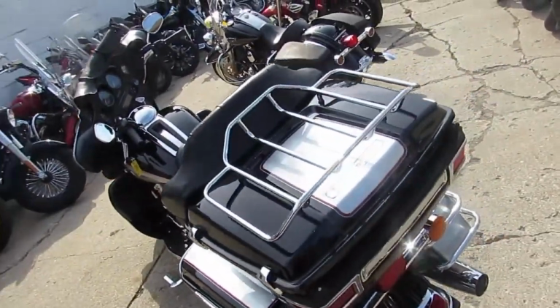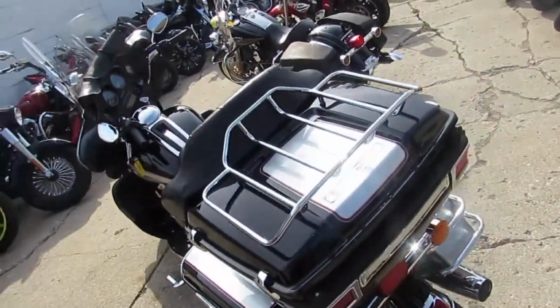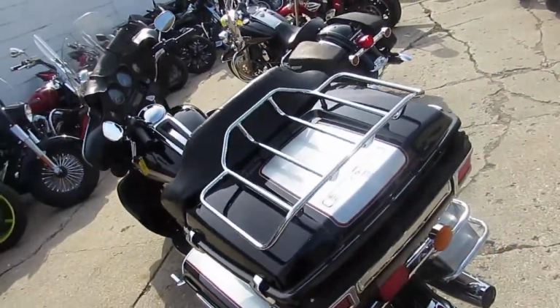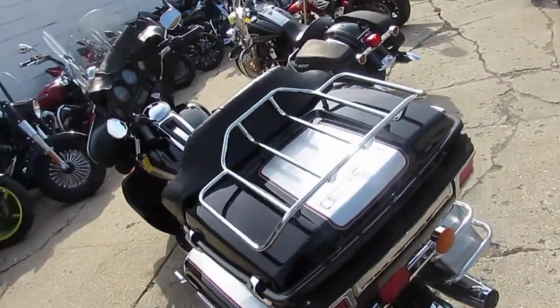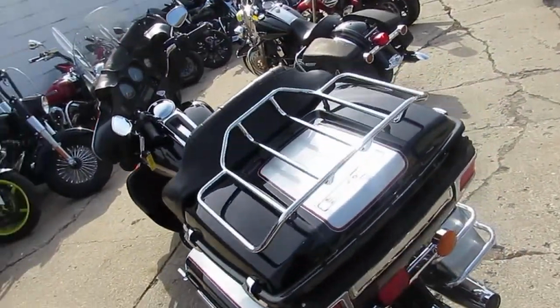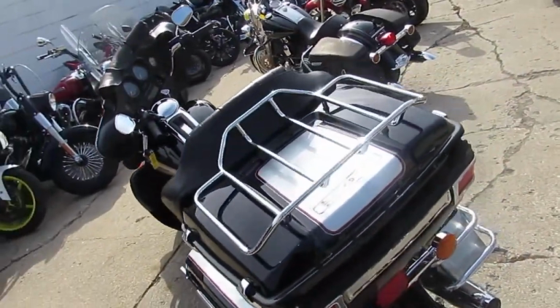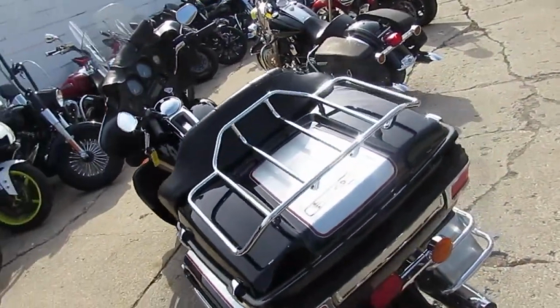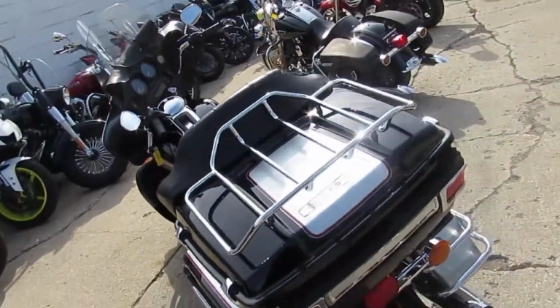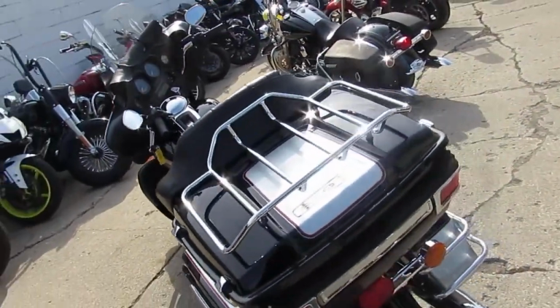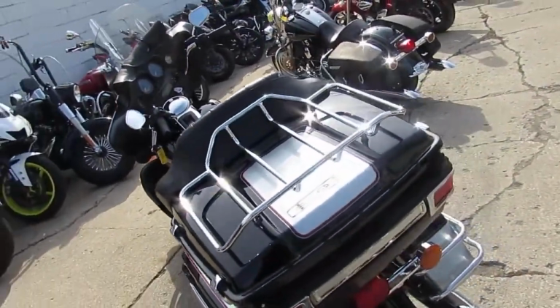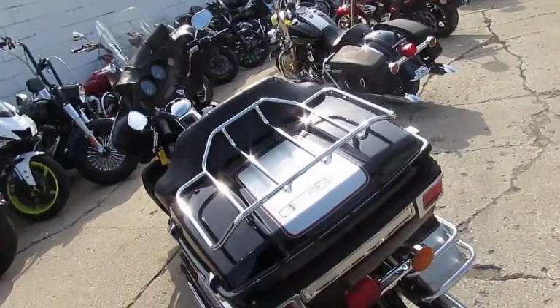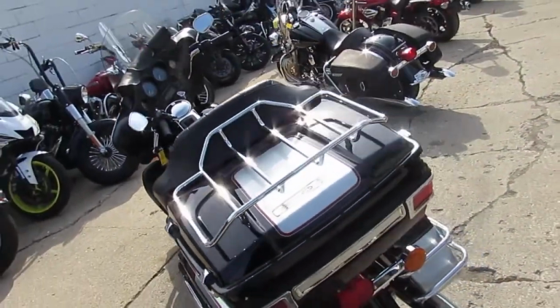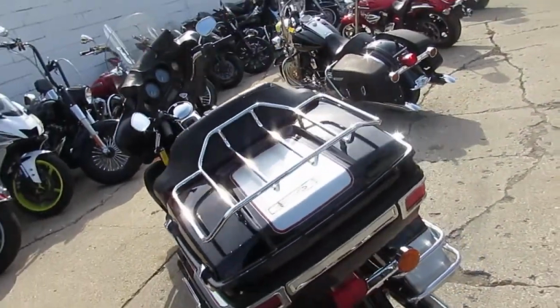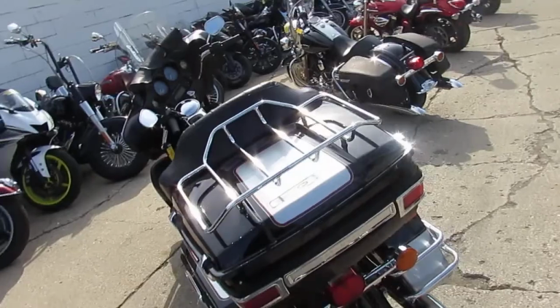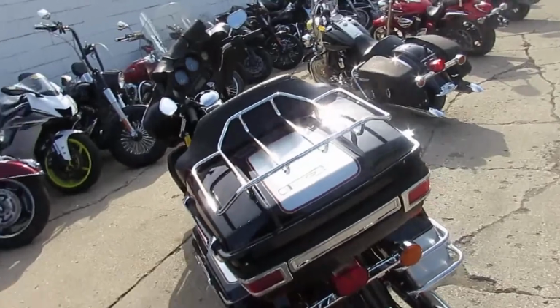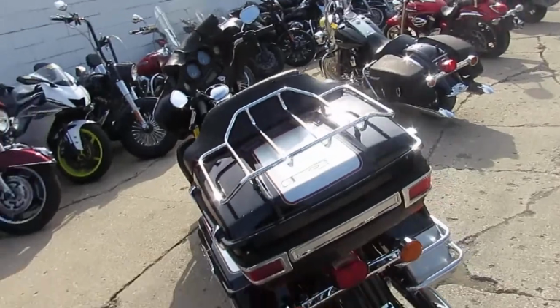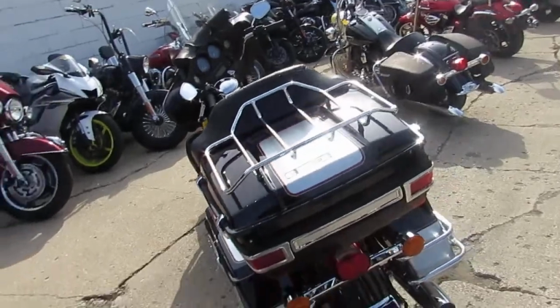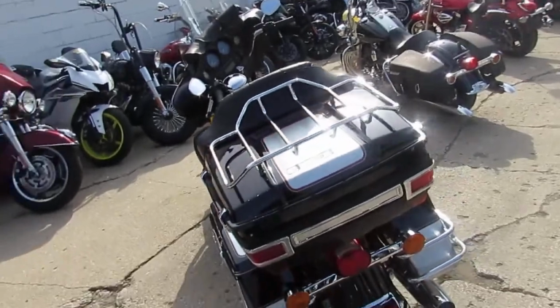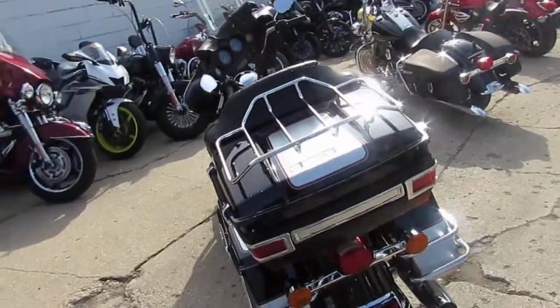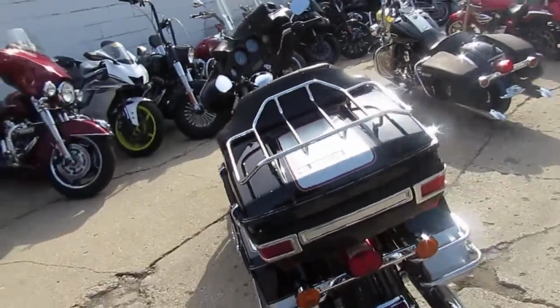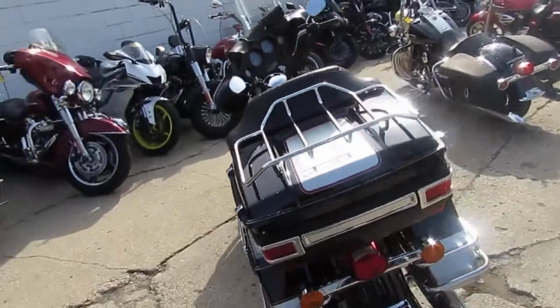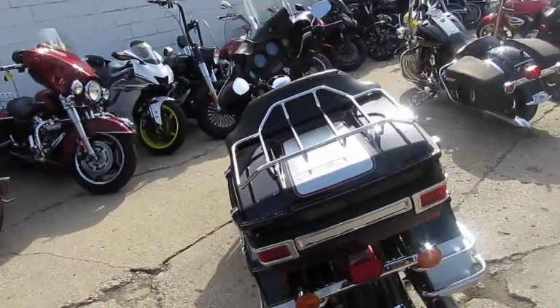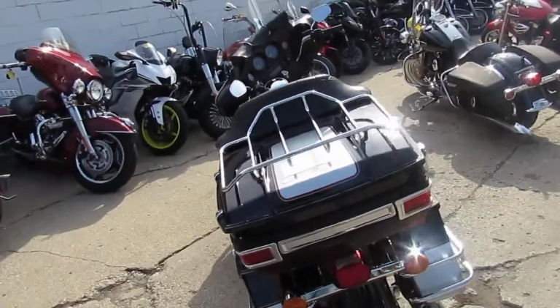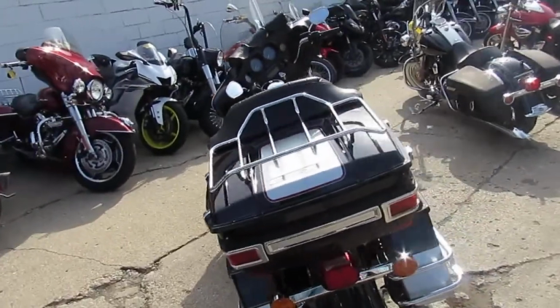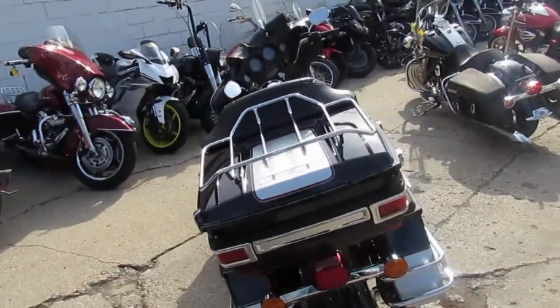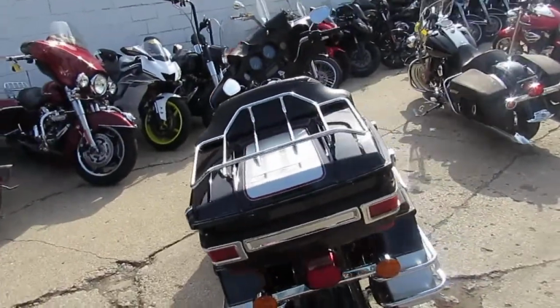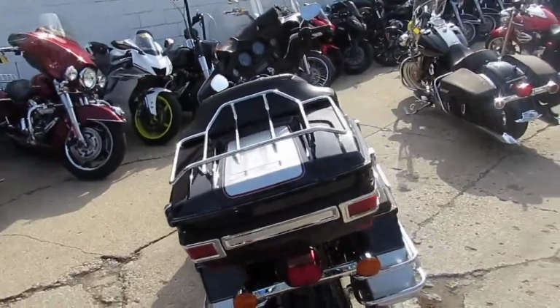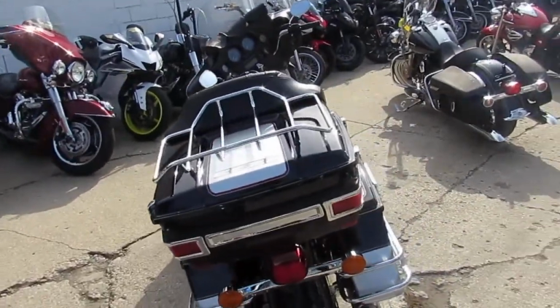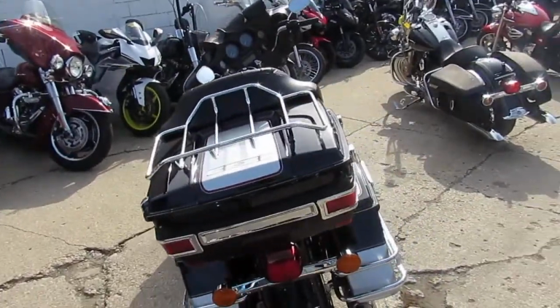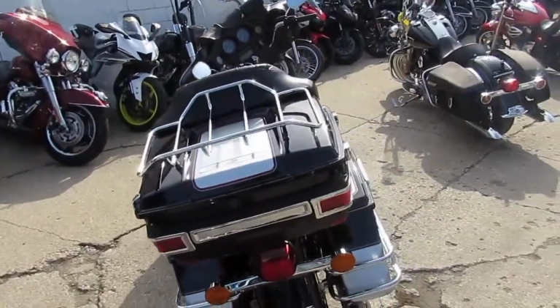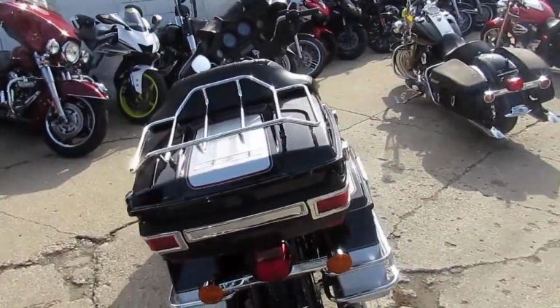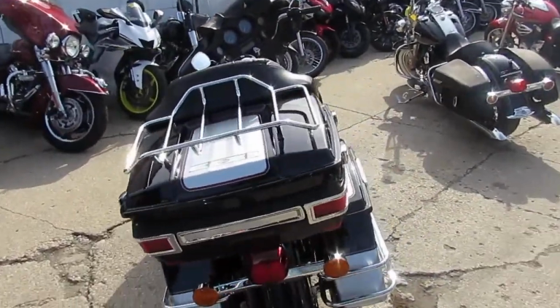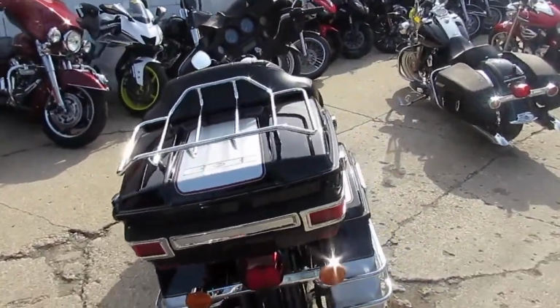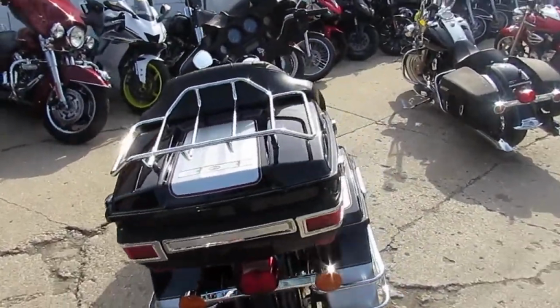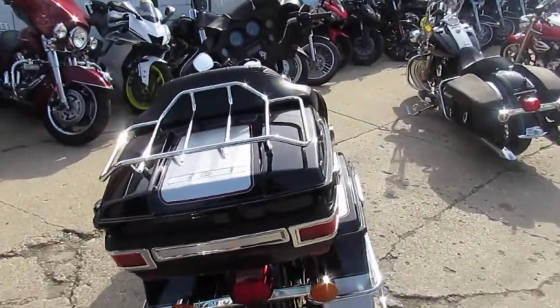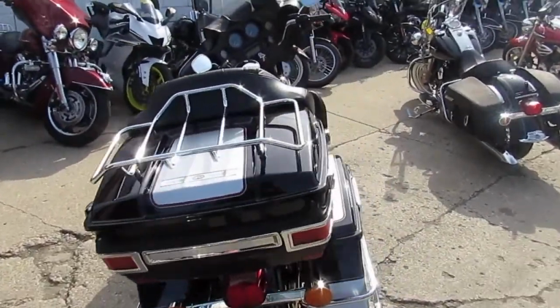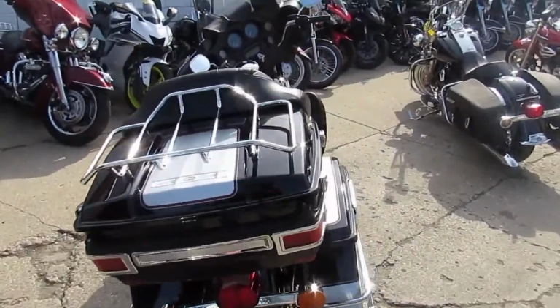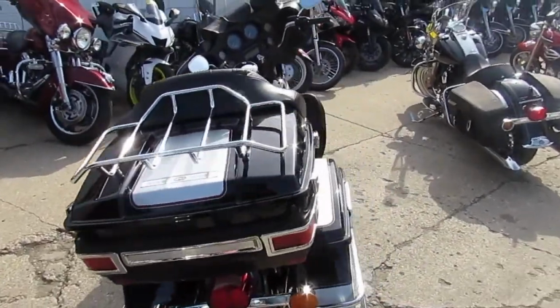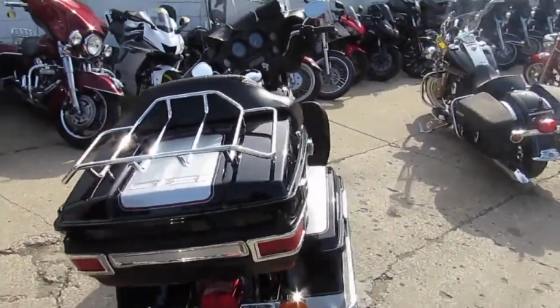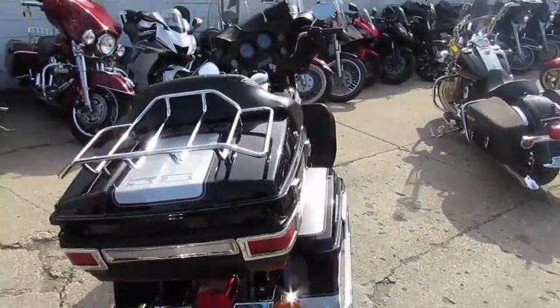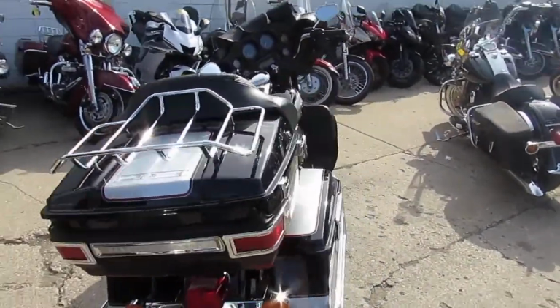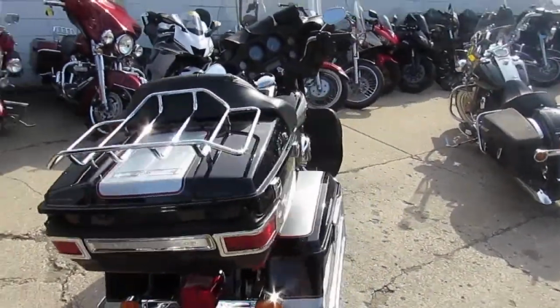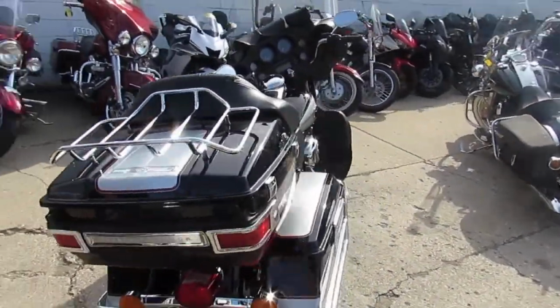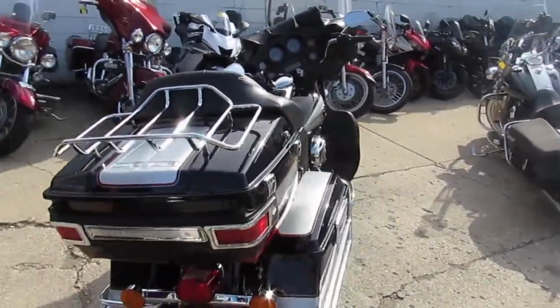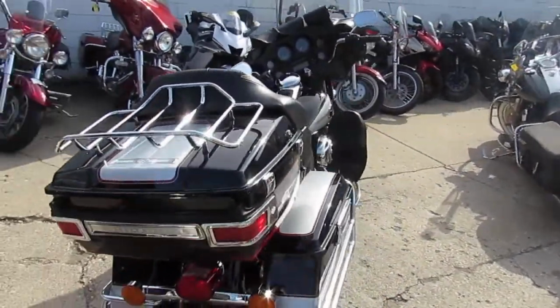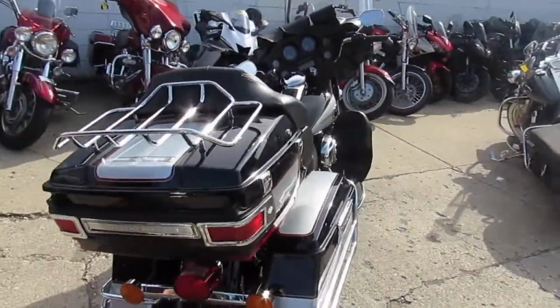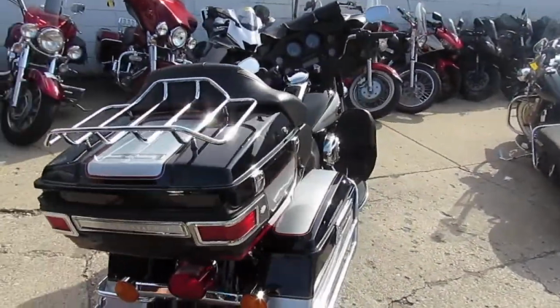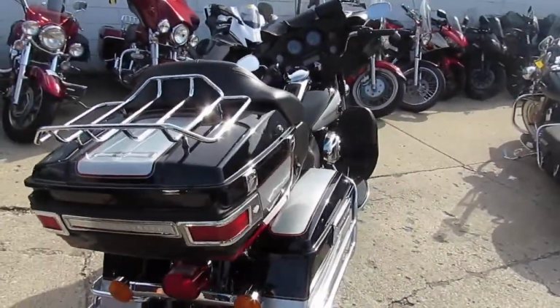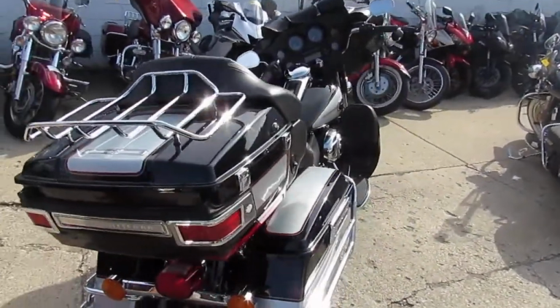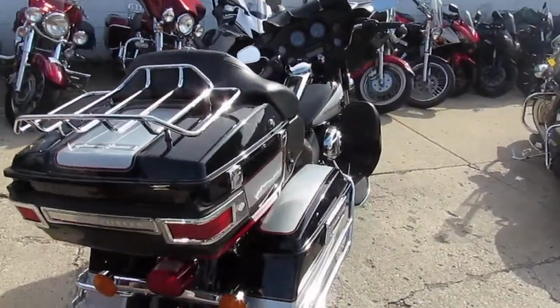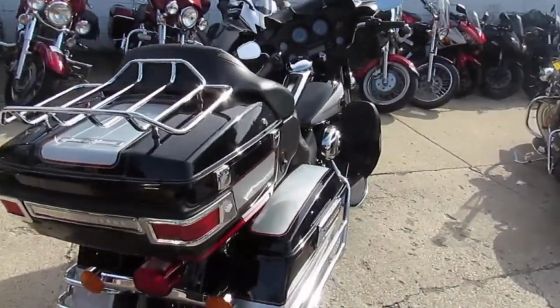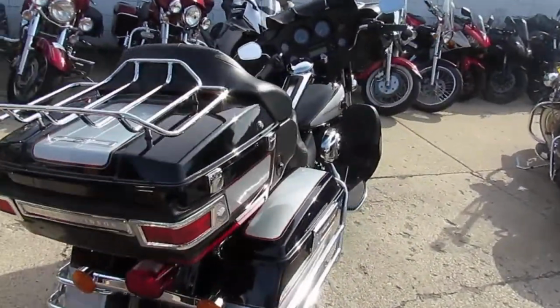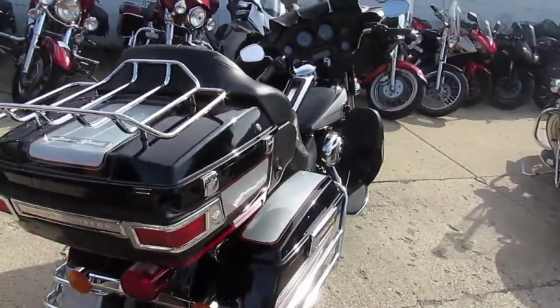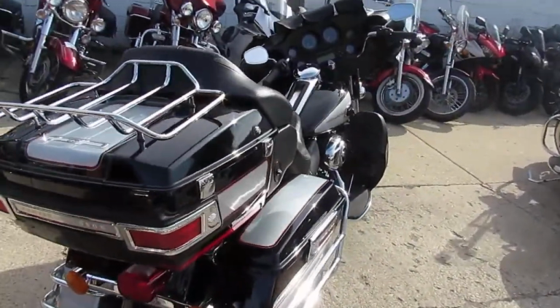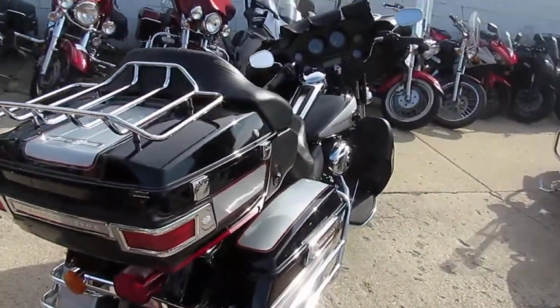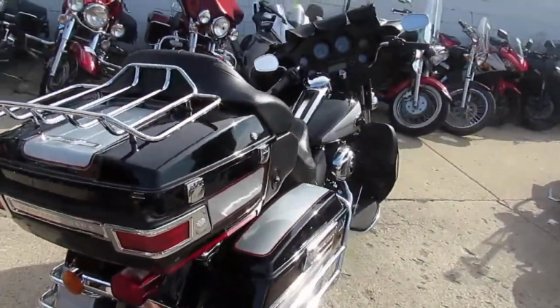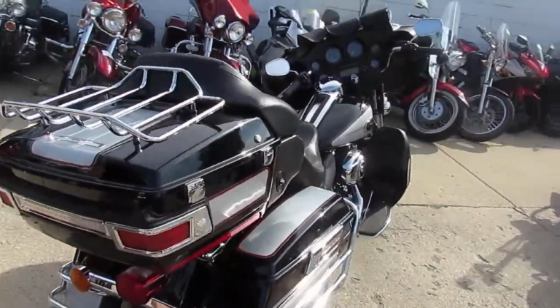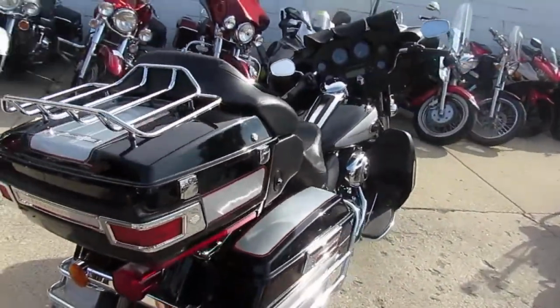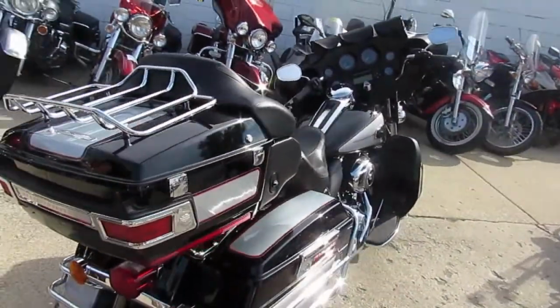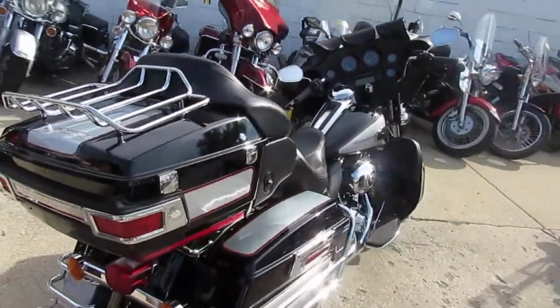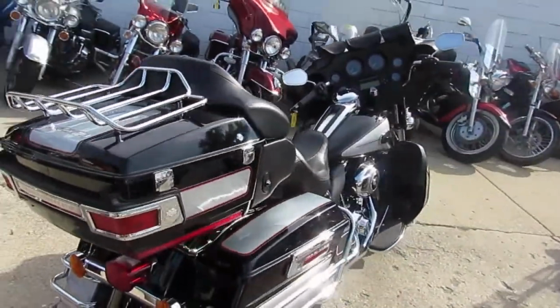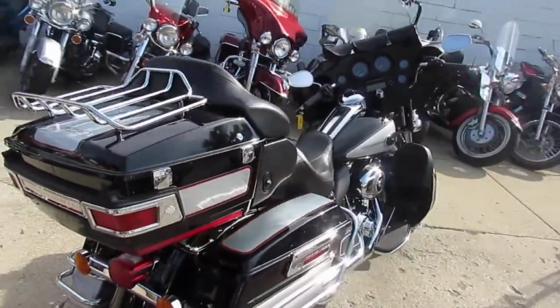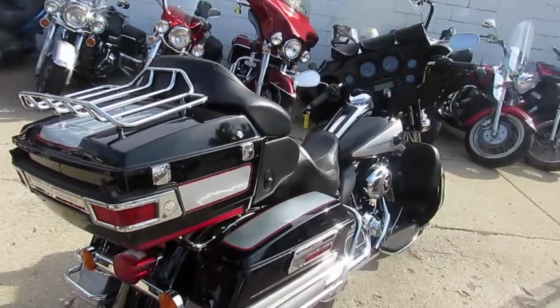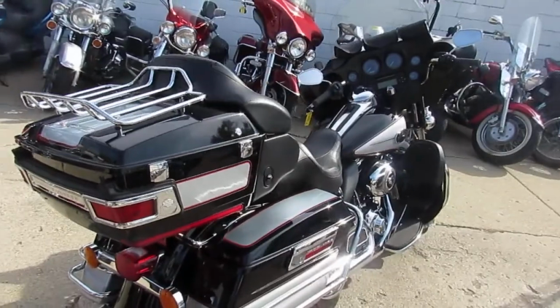Today's October 10th, it's 70 and sunny. 80 degrees yesterday — there's lots of riding season left guys, don't miss out.